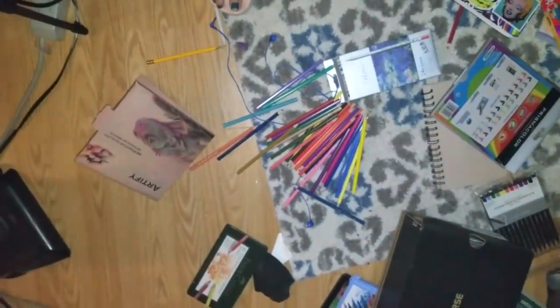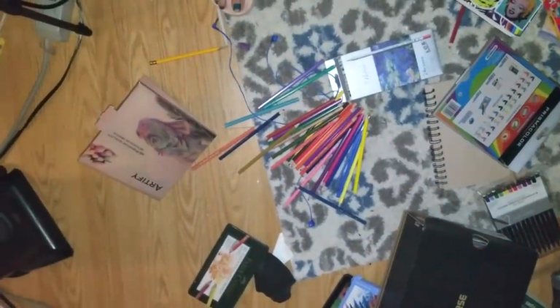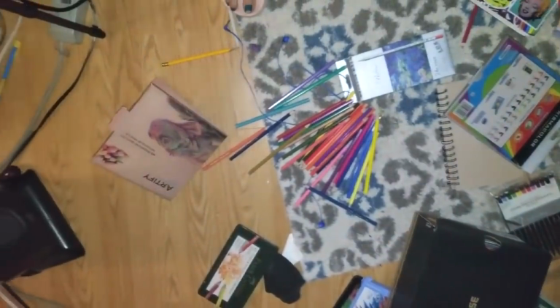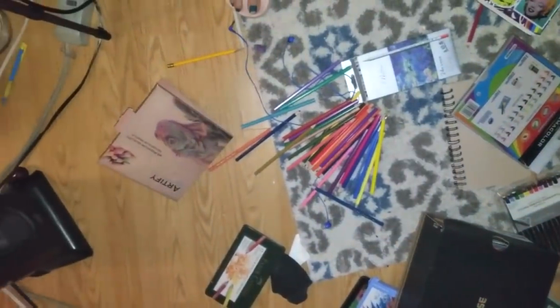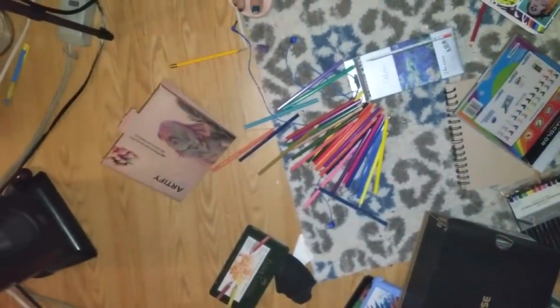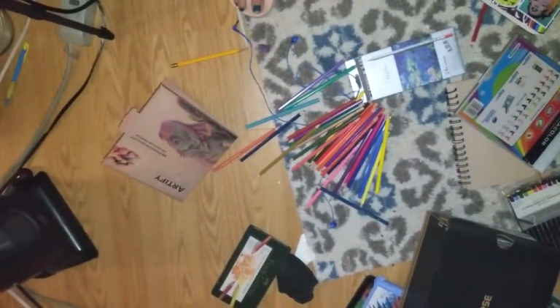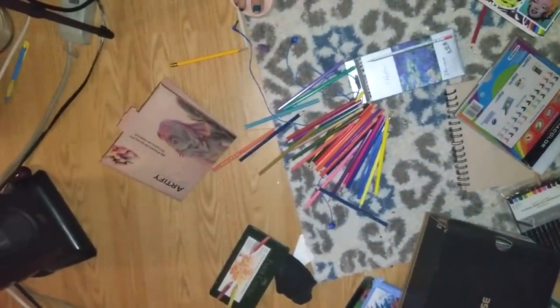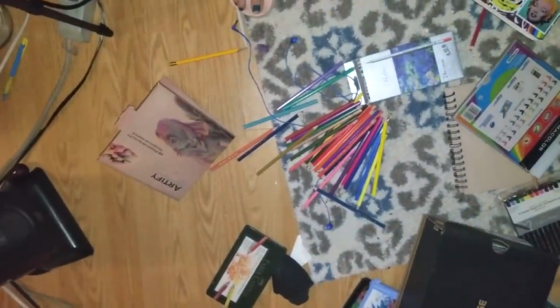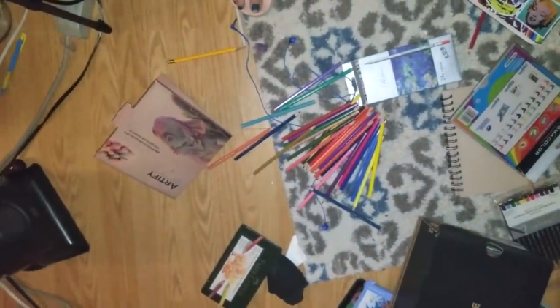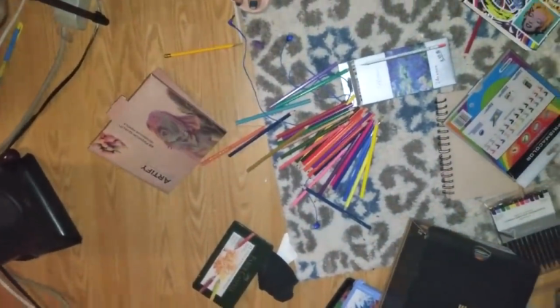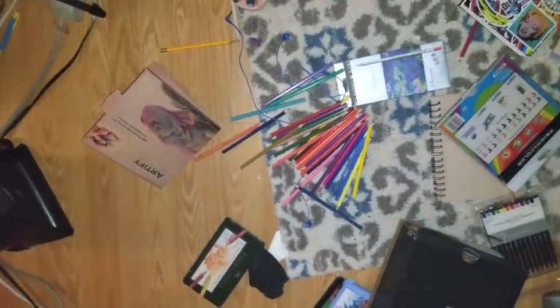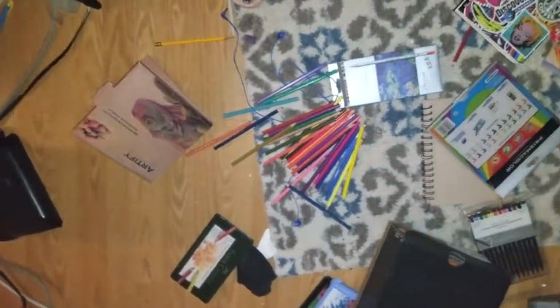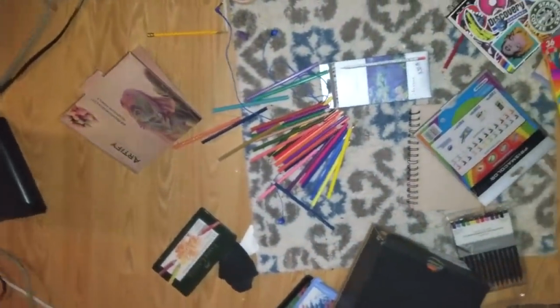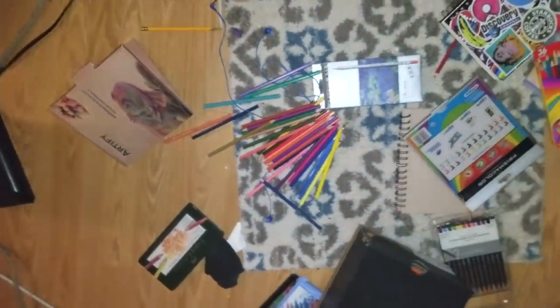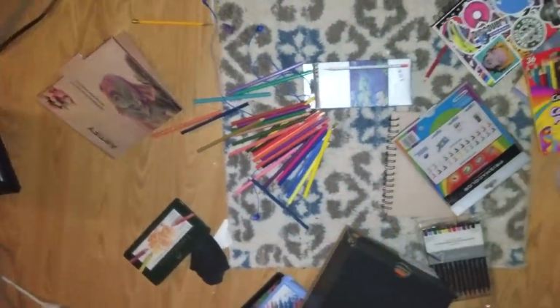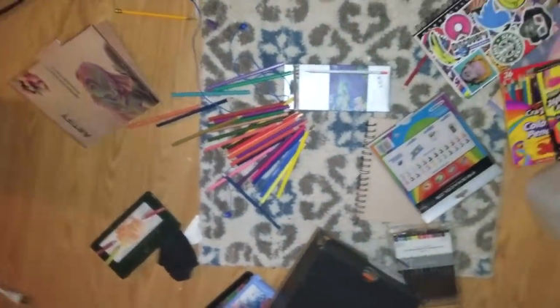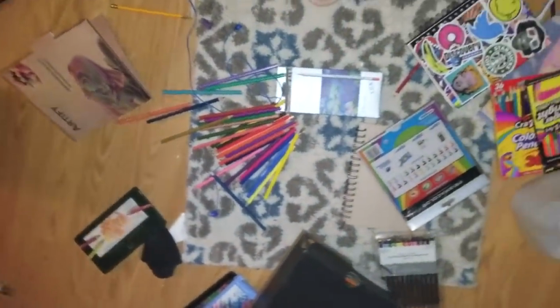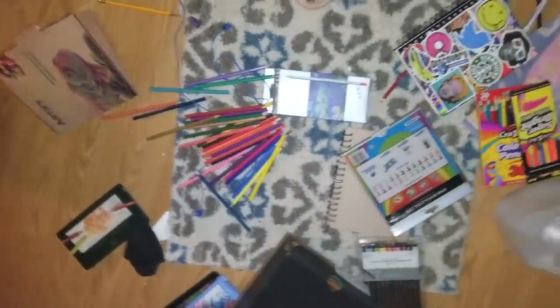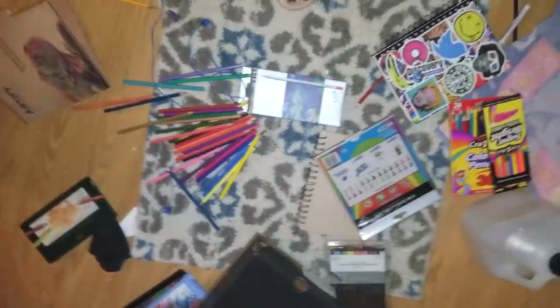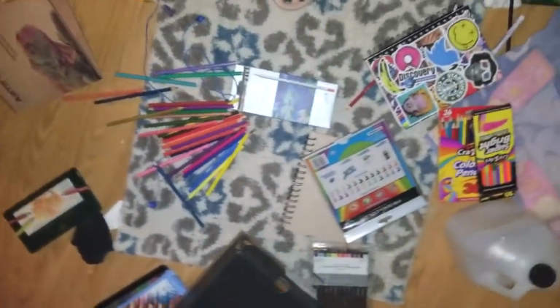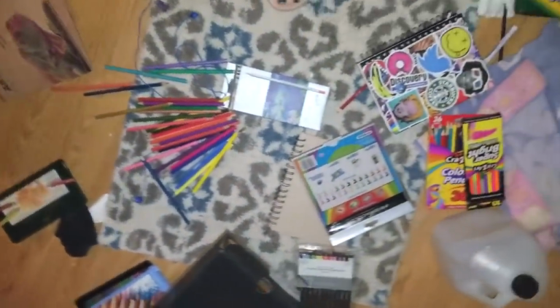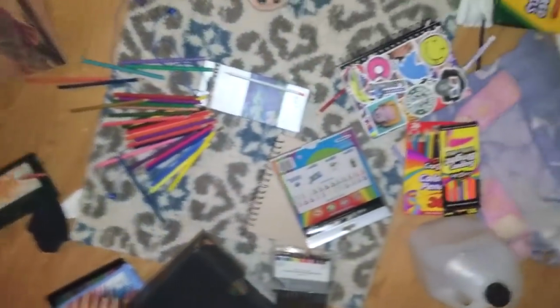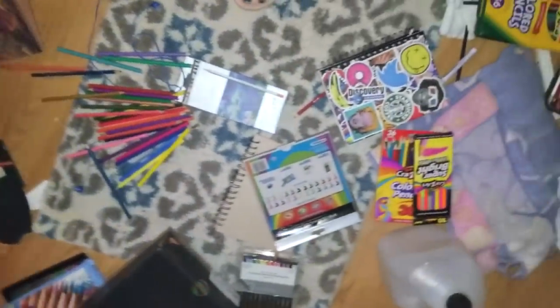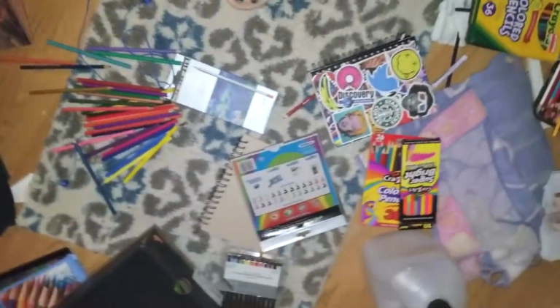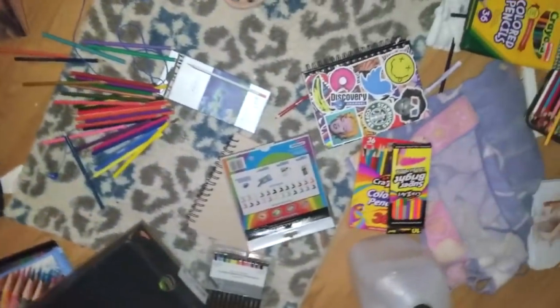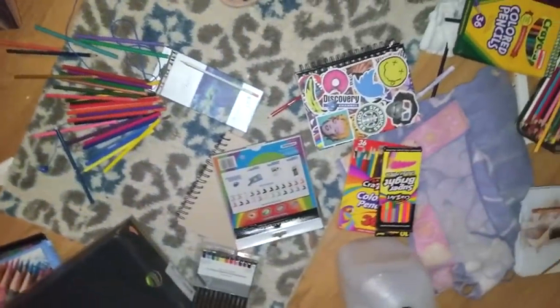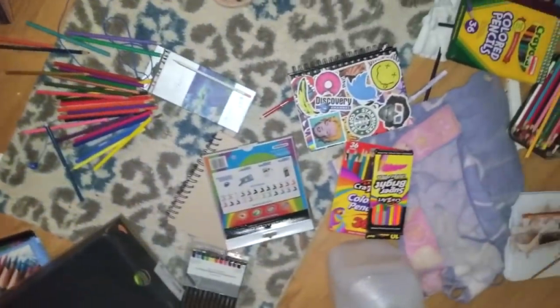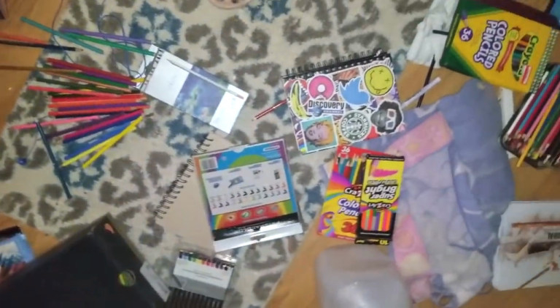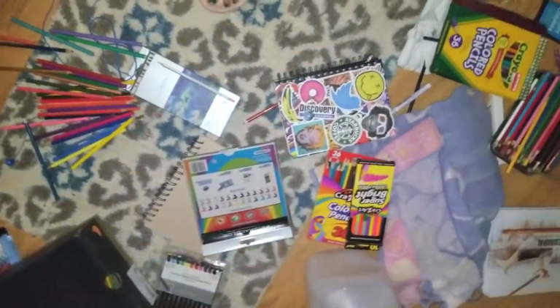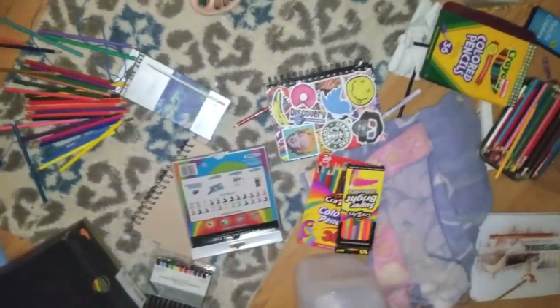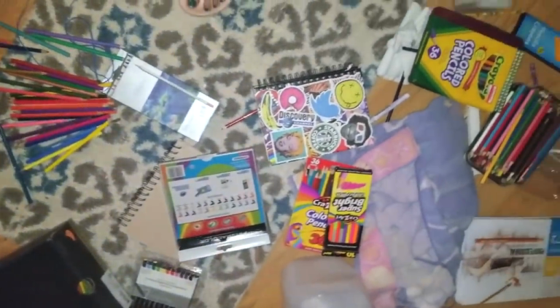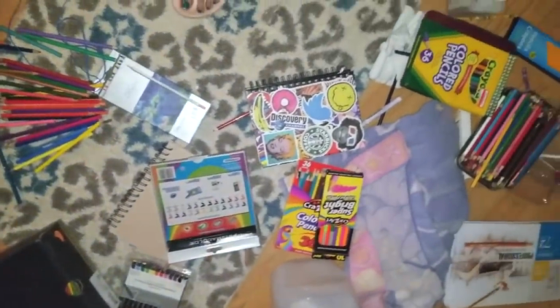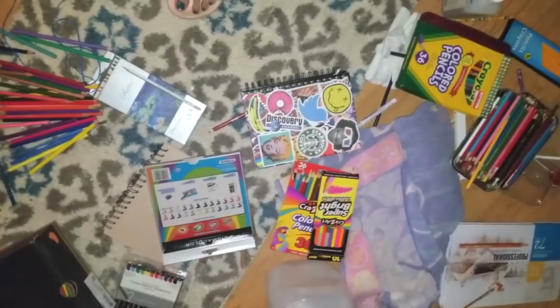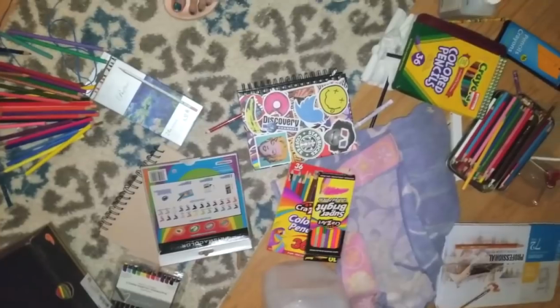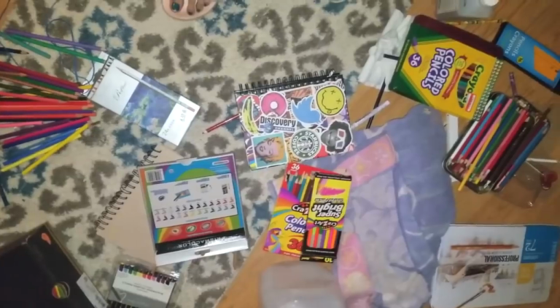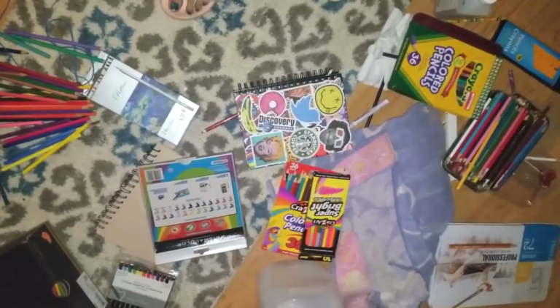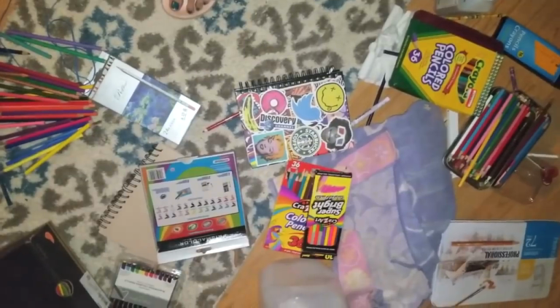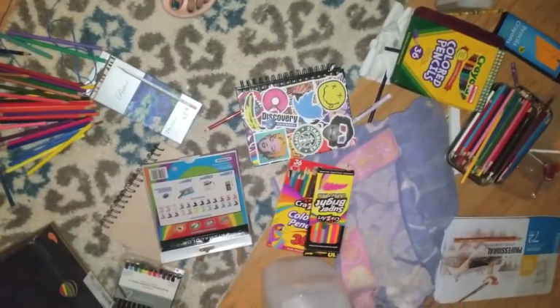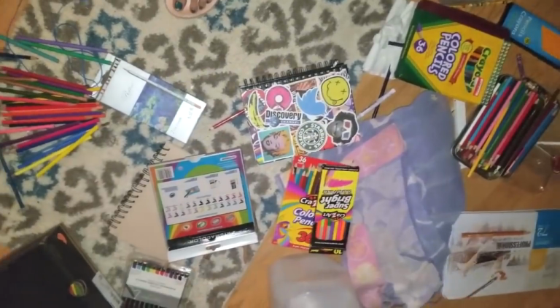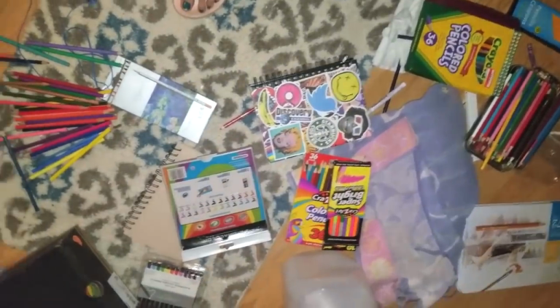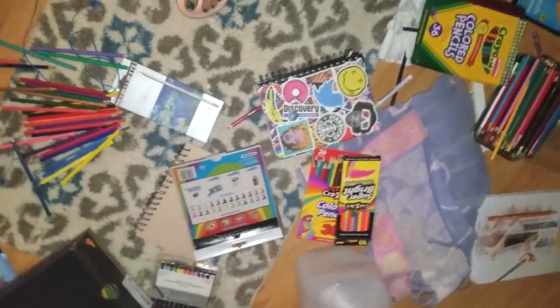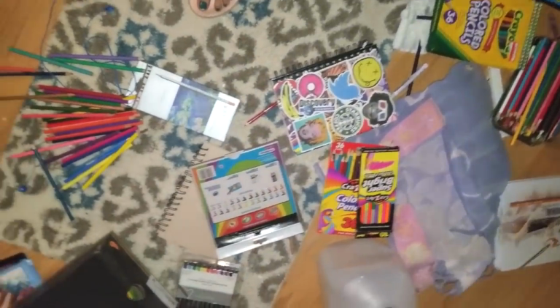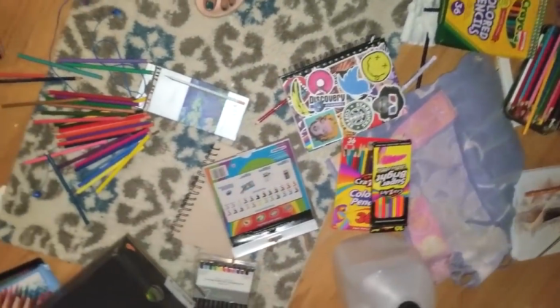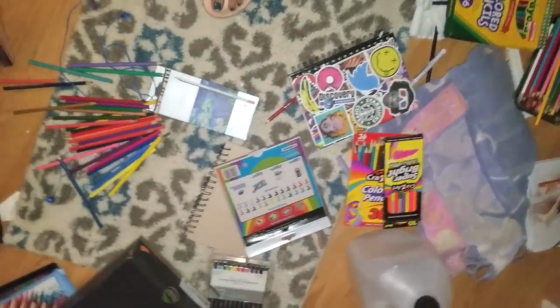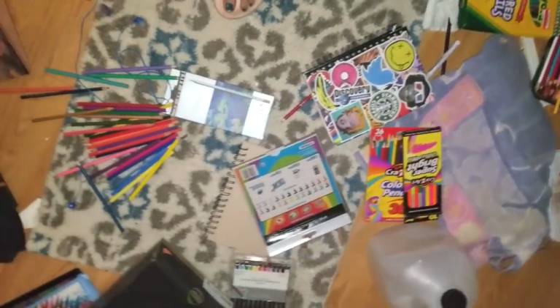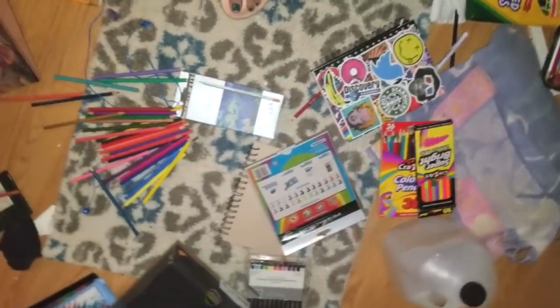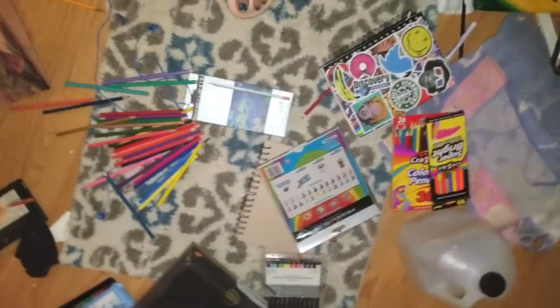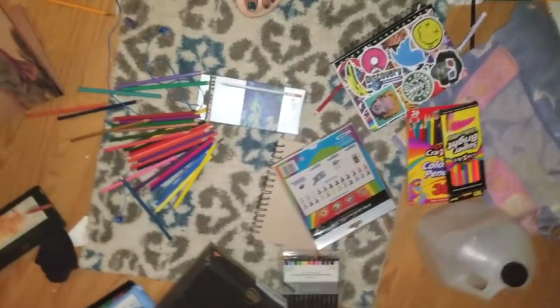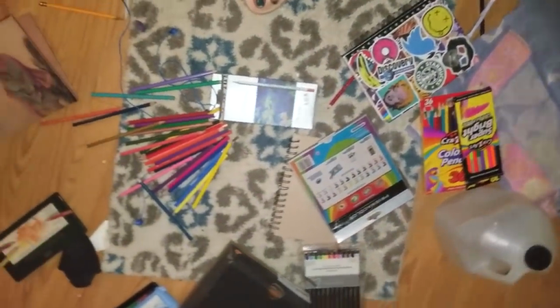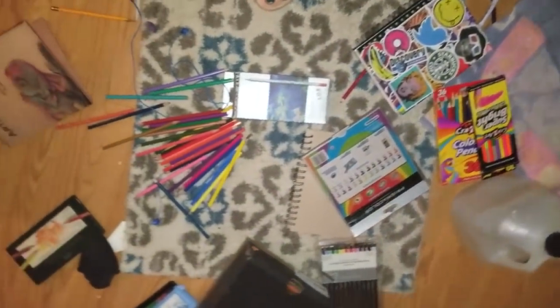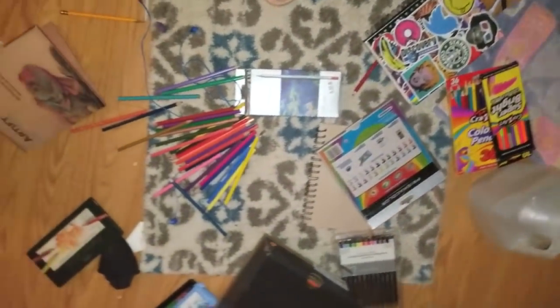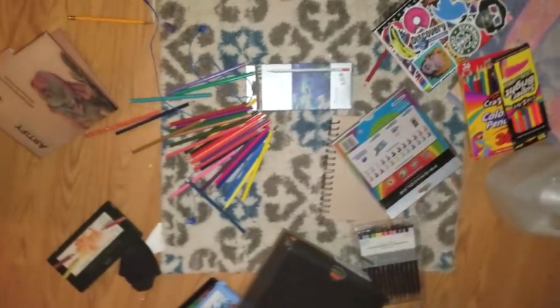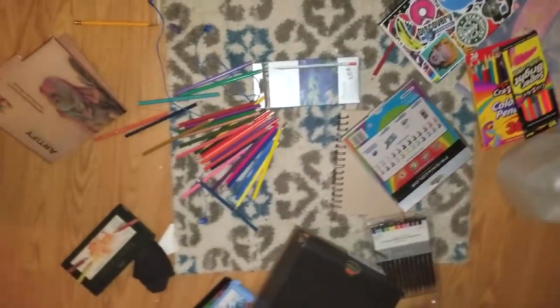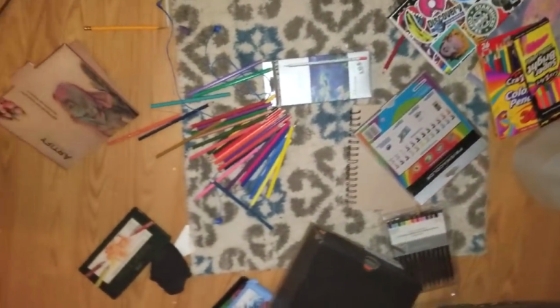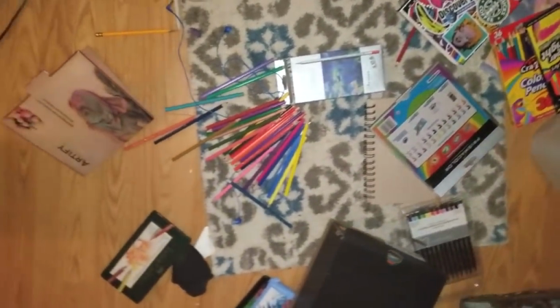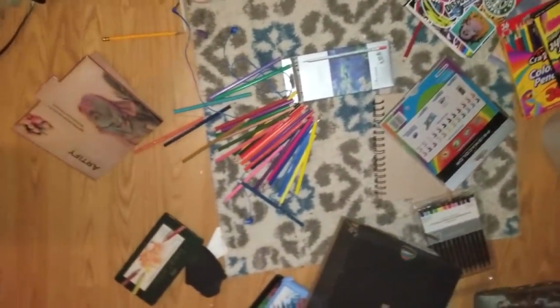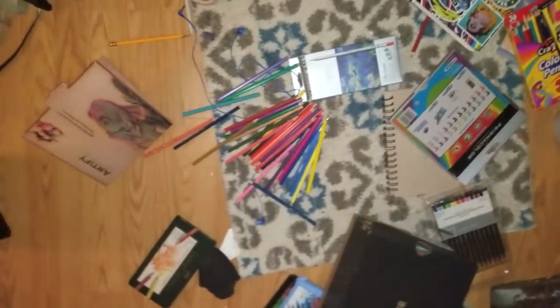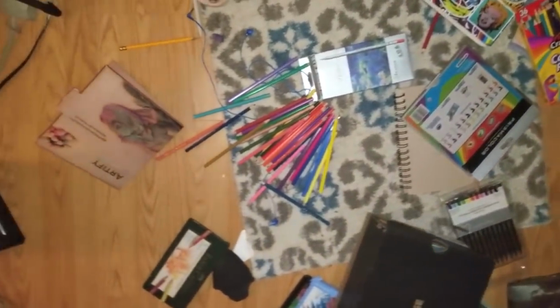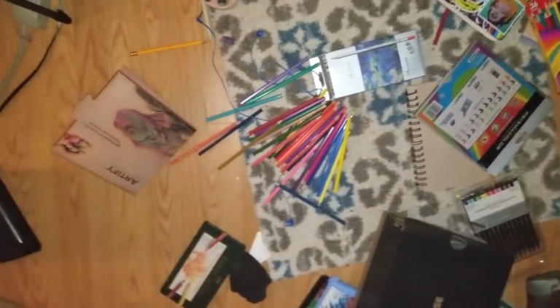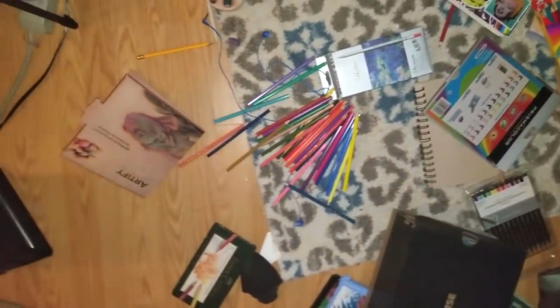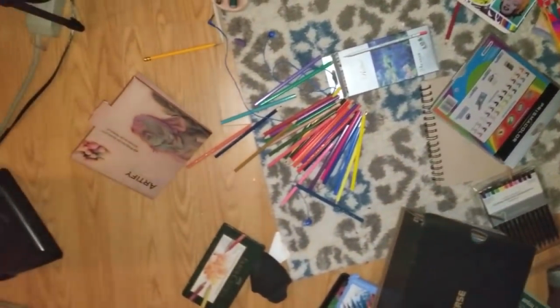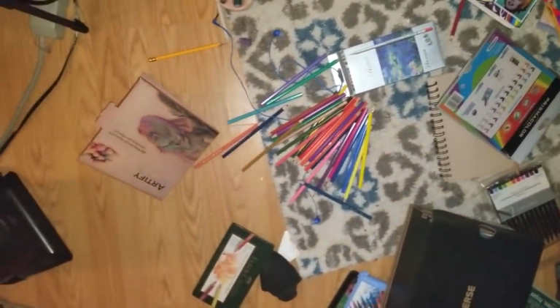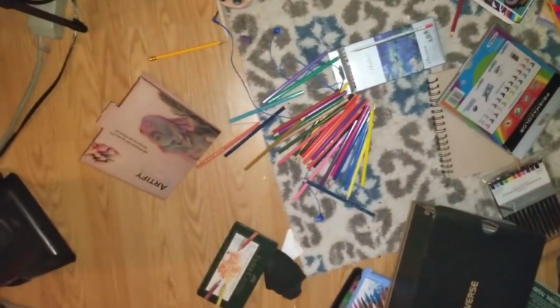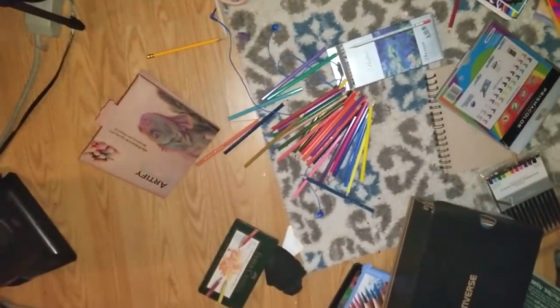Oh wow, guys, I made a mess. But I had a lot of colored pencils that I had to work with today. Holy crap.